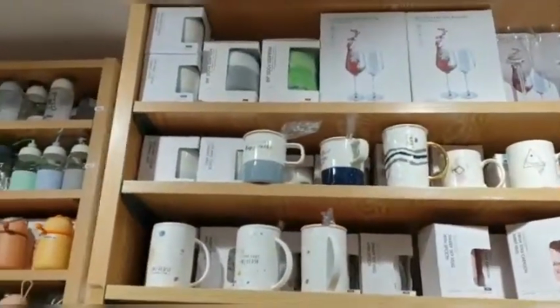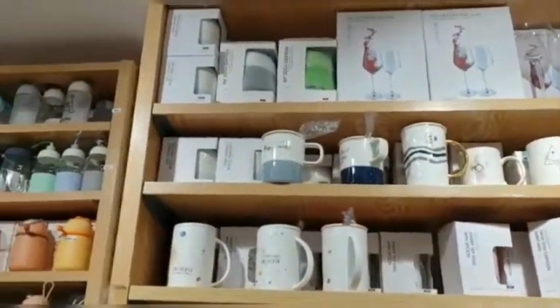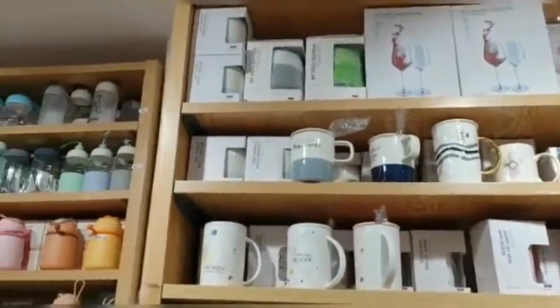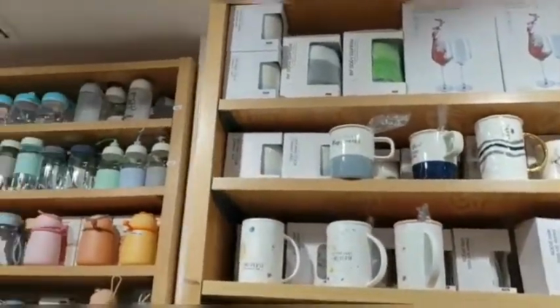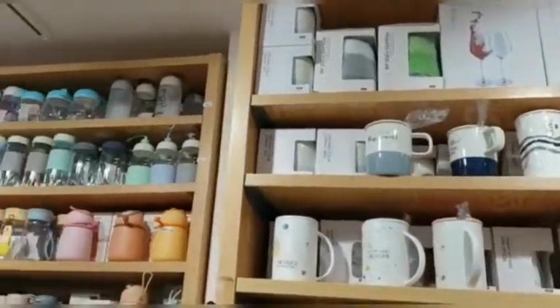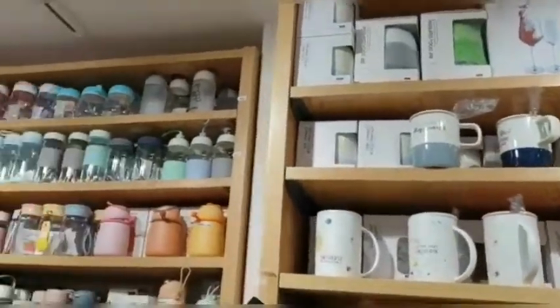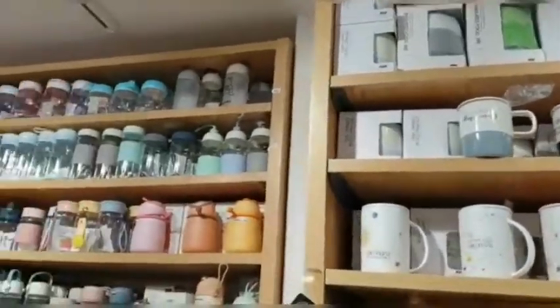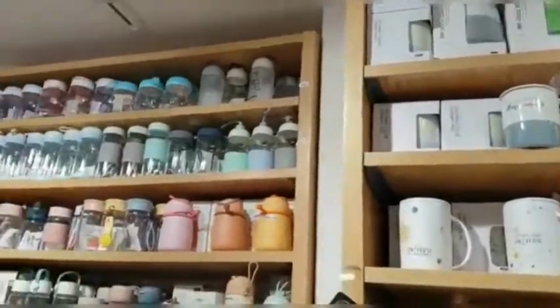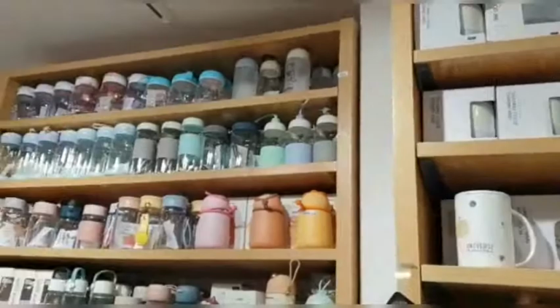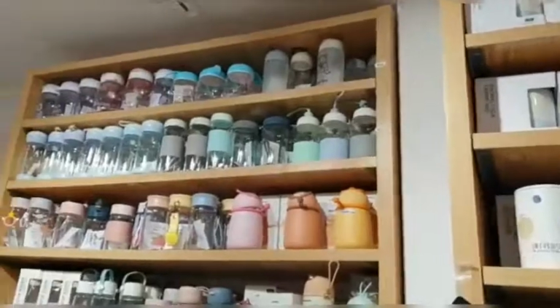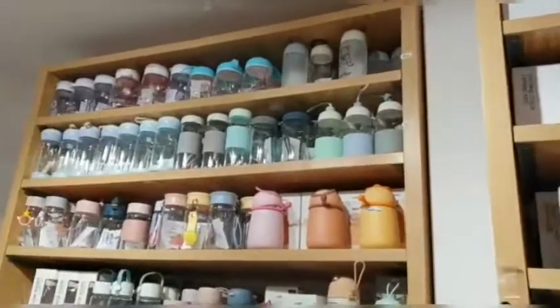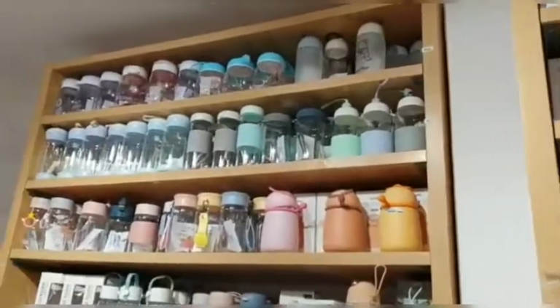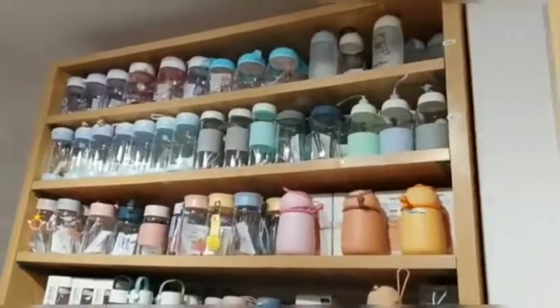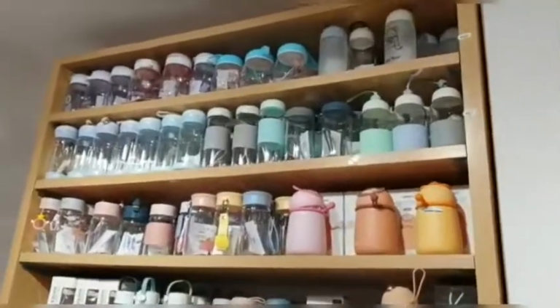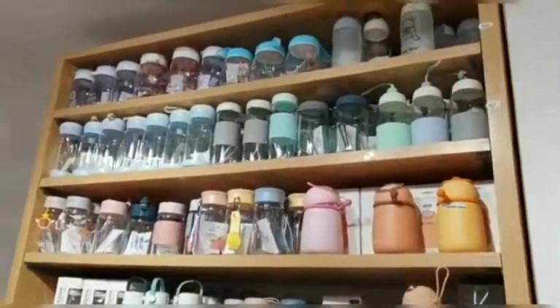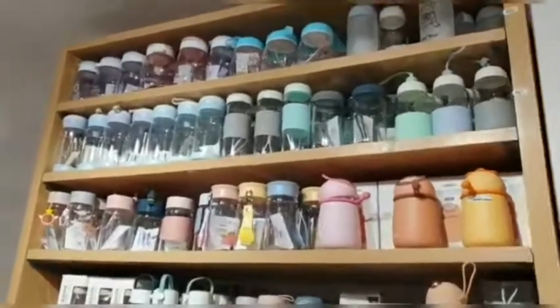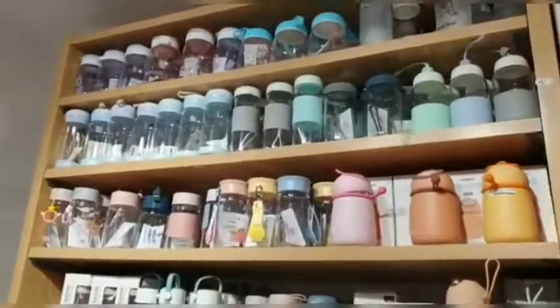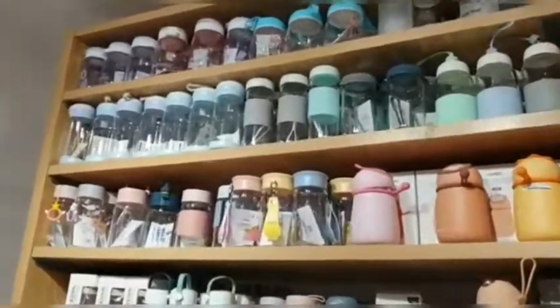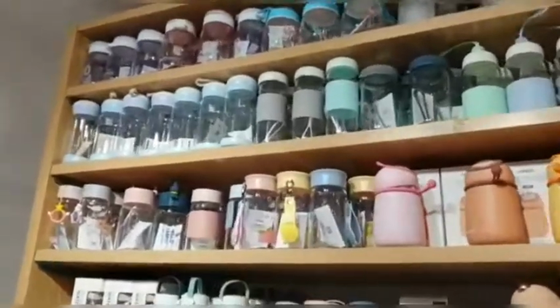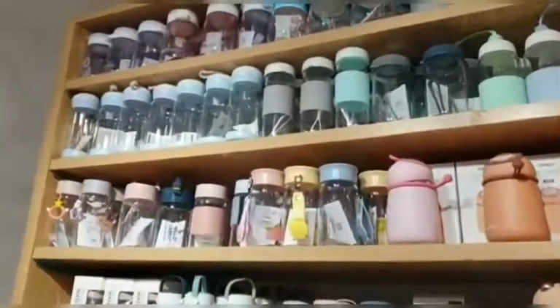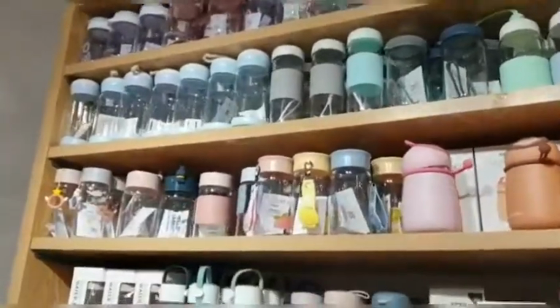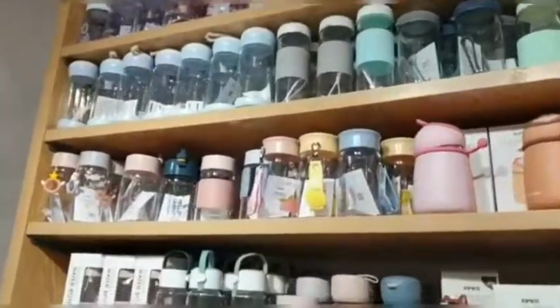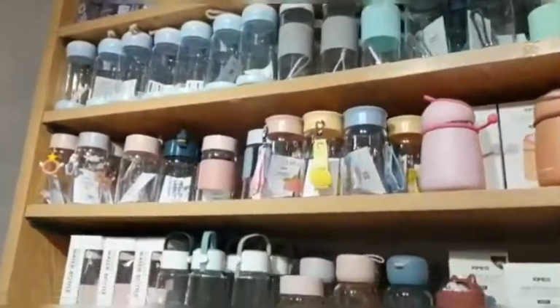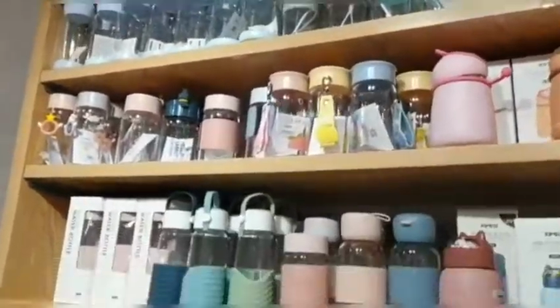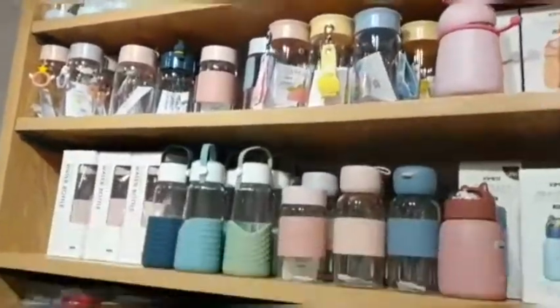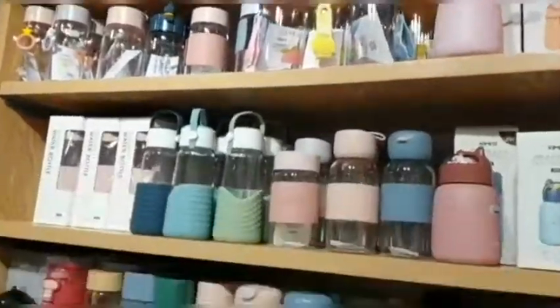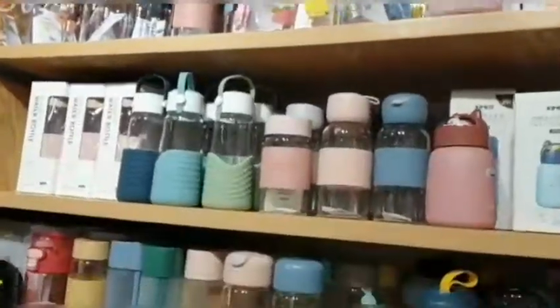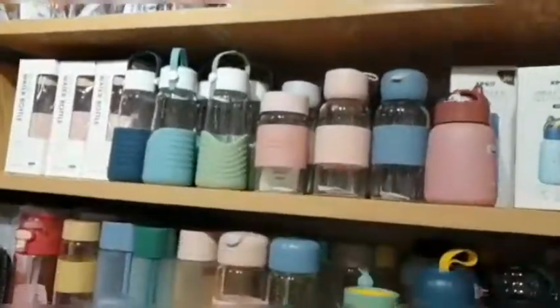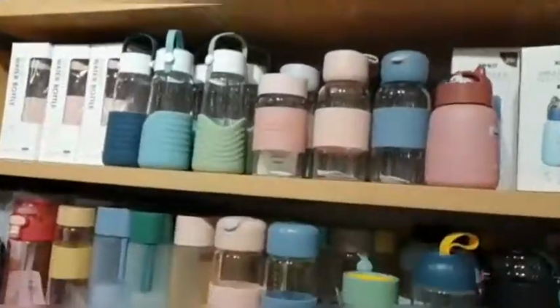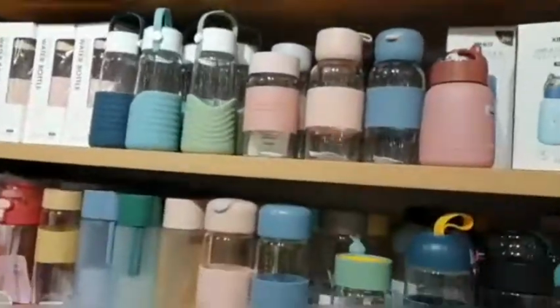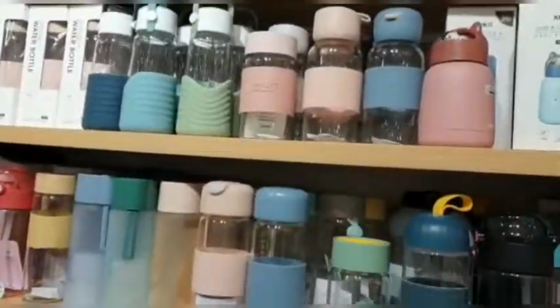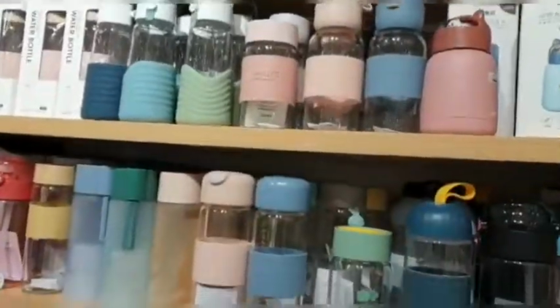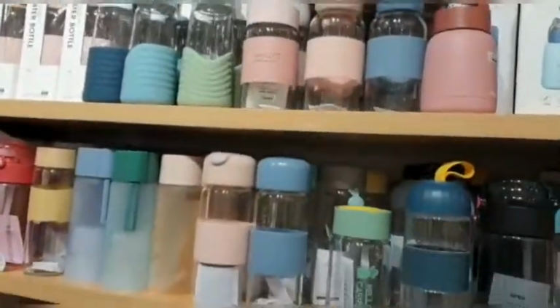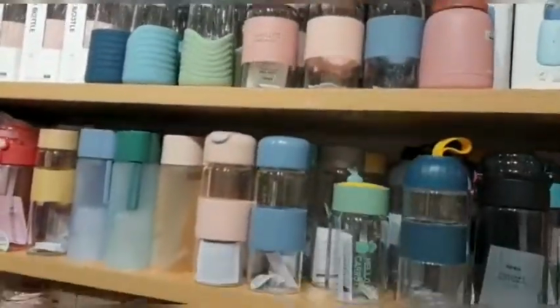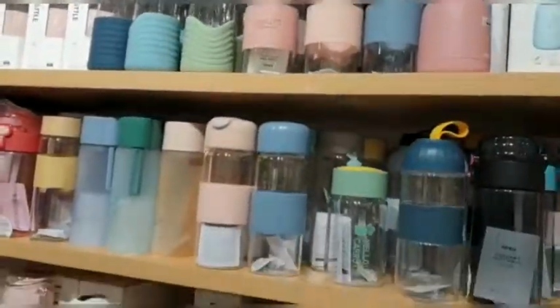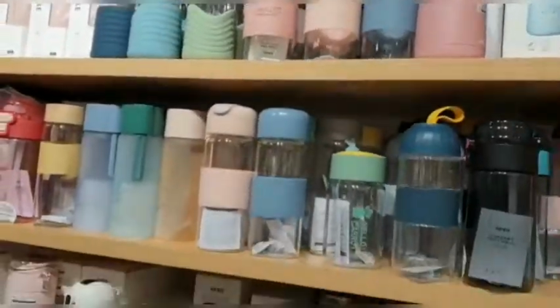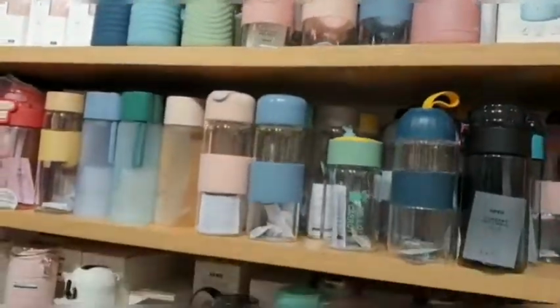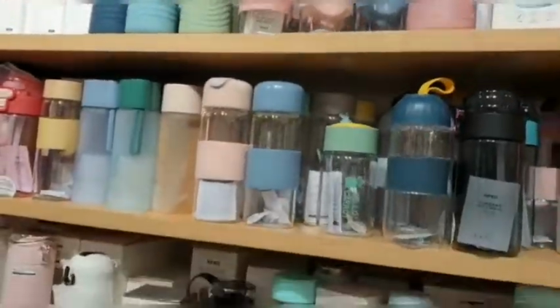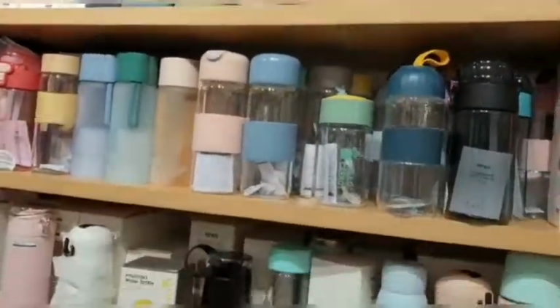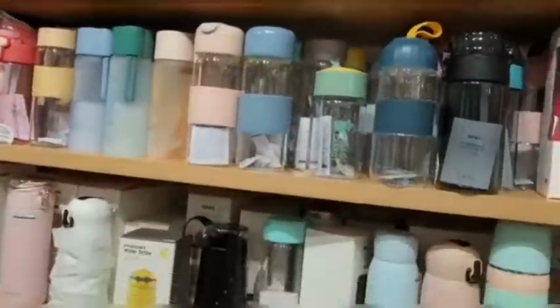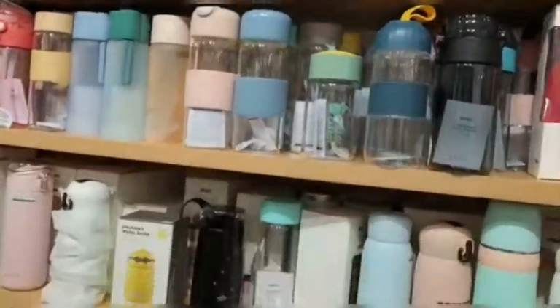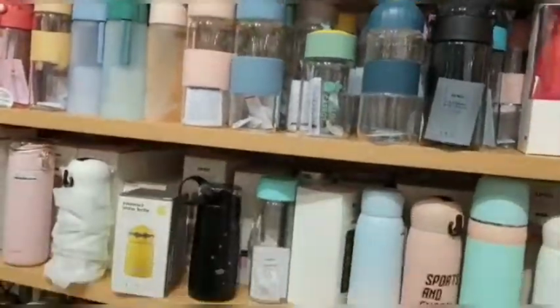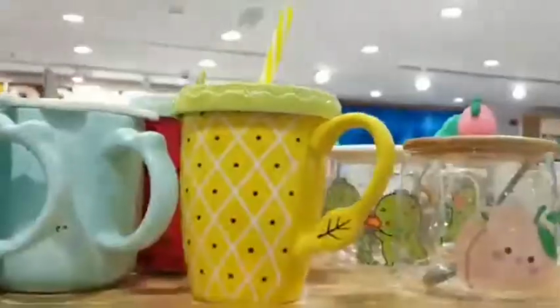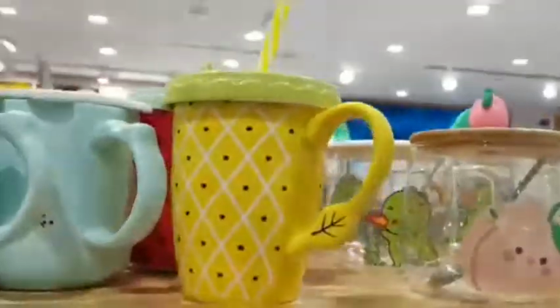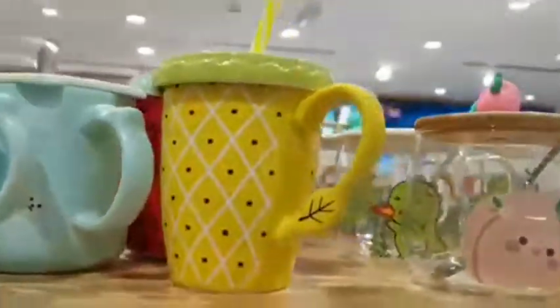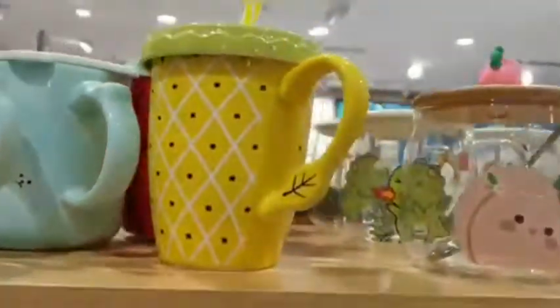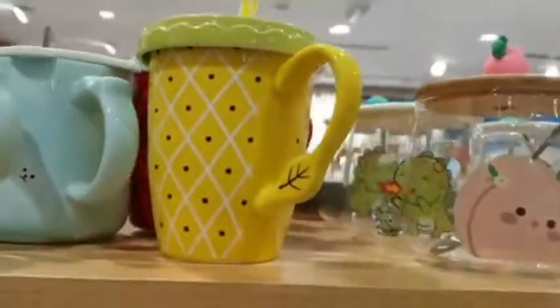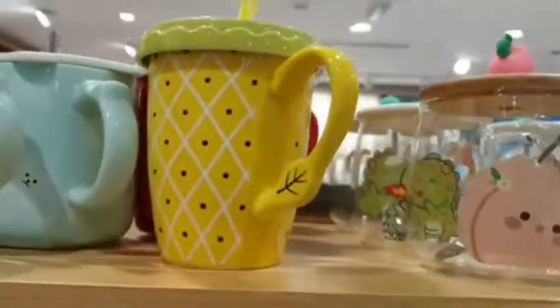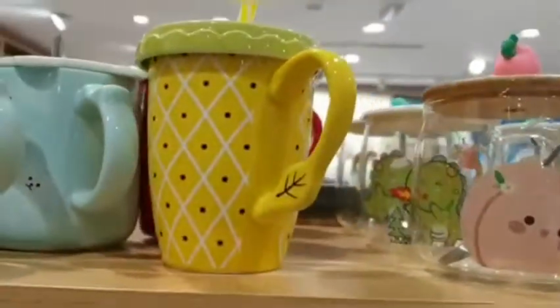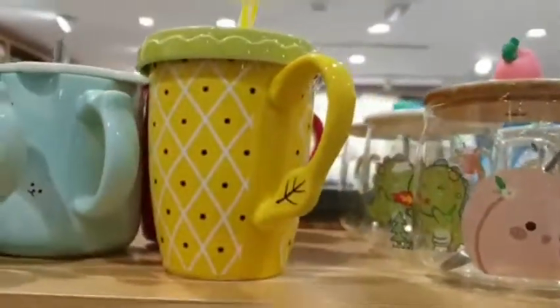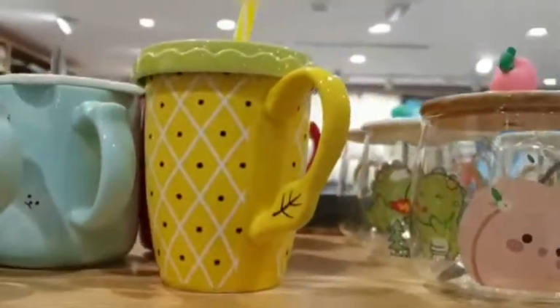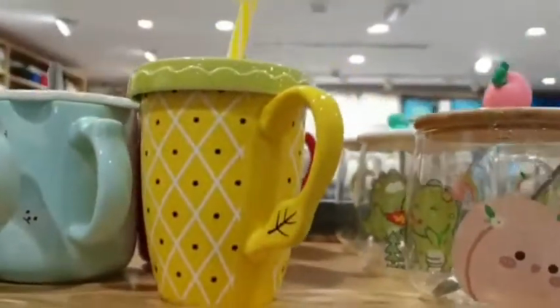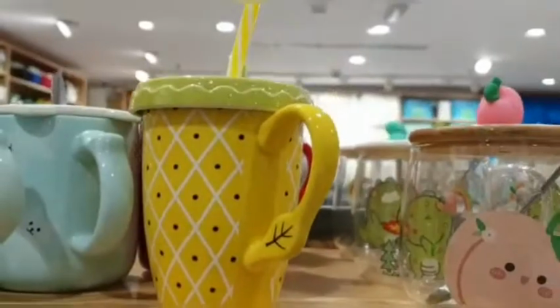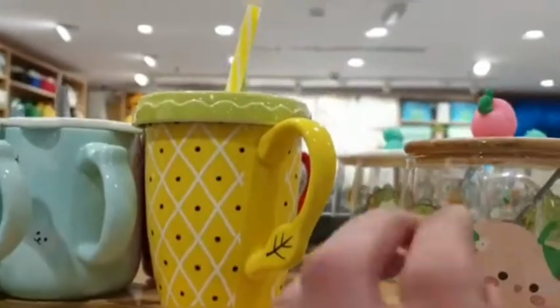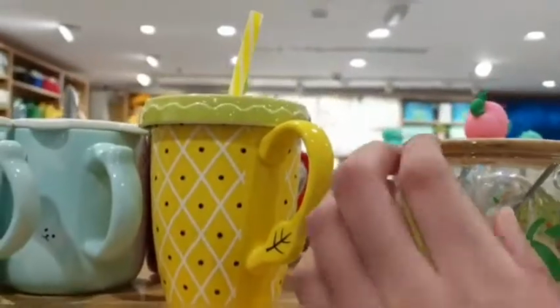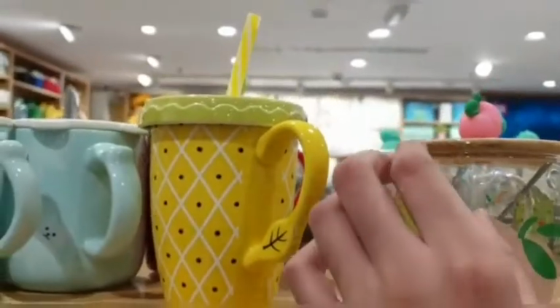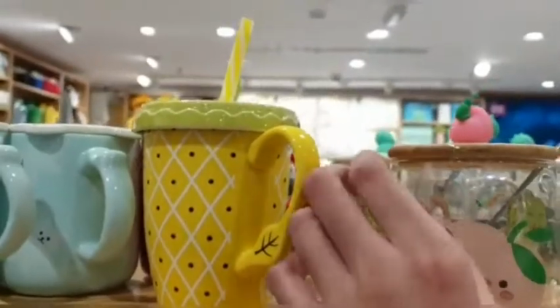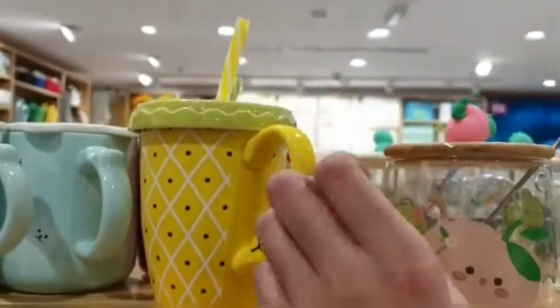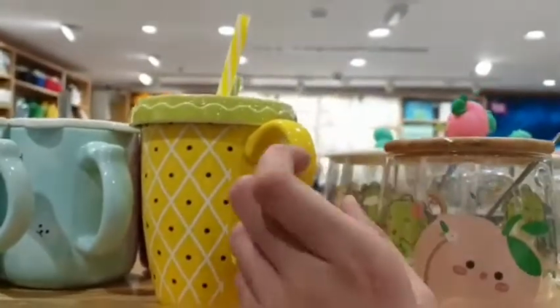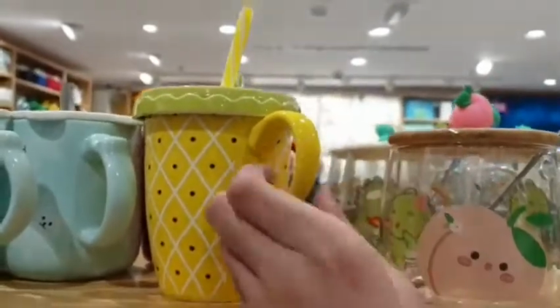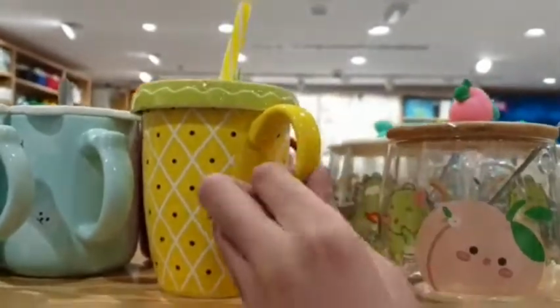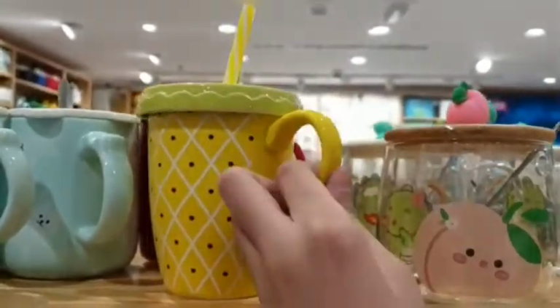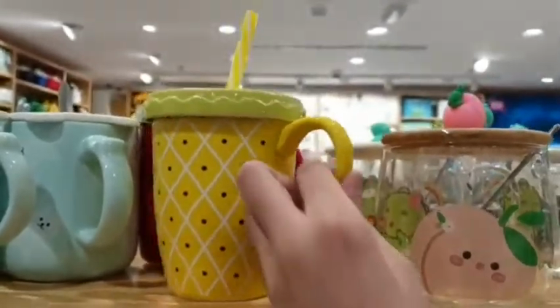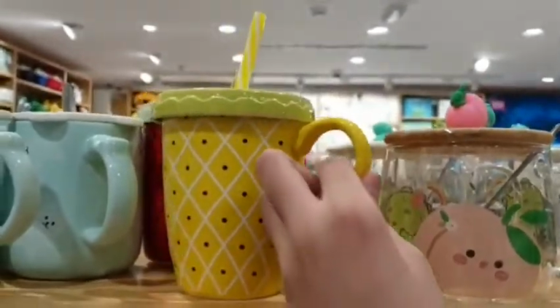You can also see small bottles here. So guys, this mug was really very good.